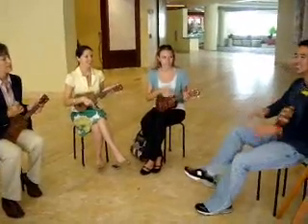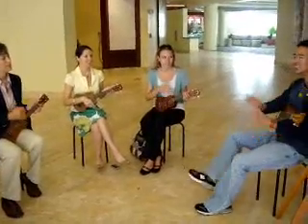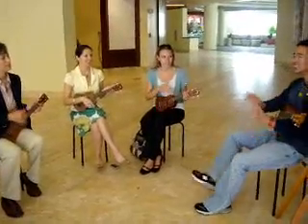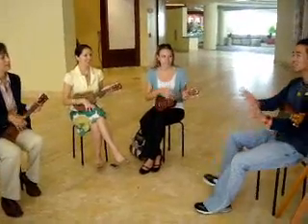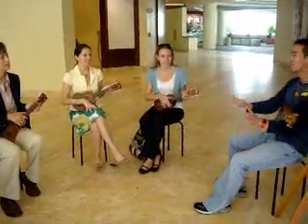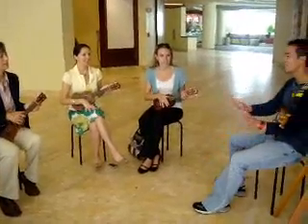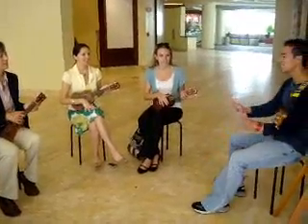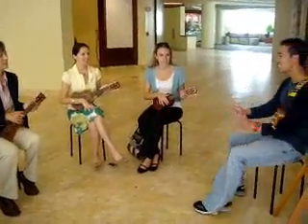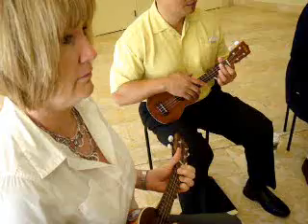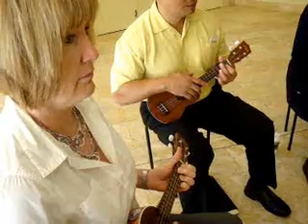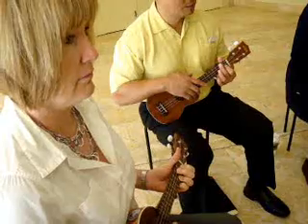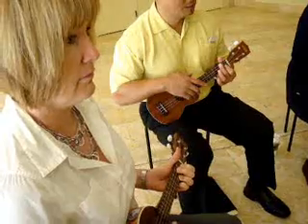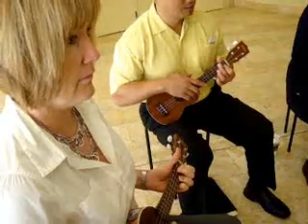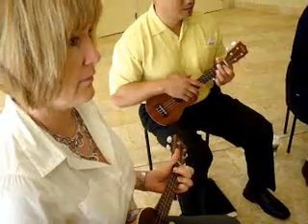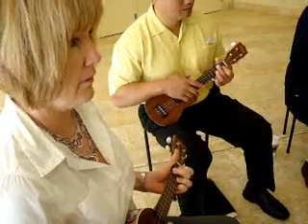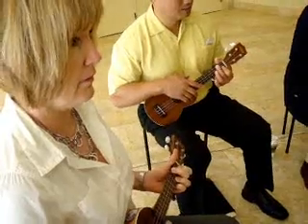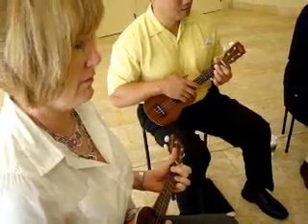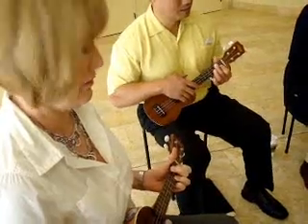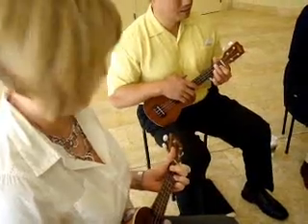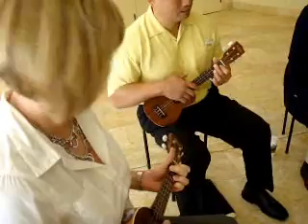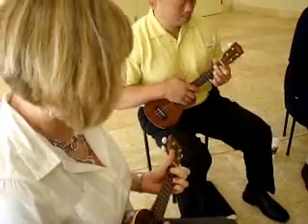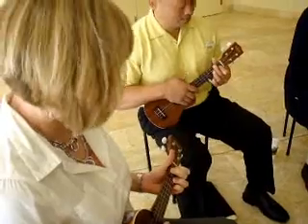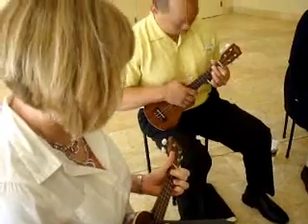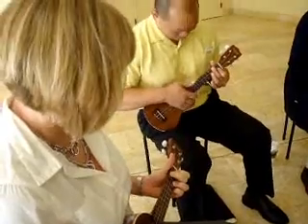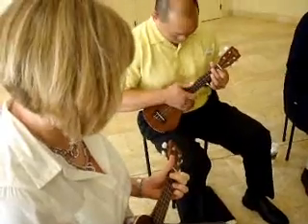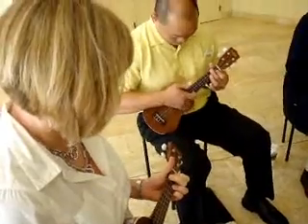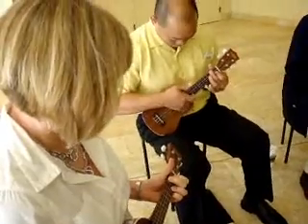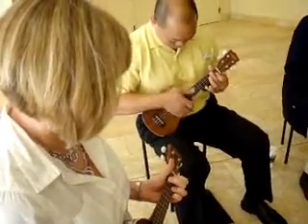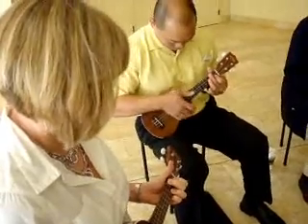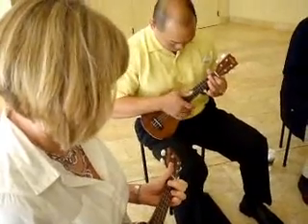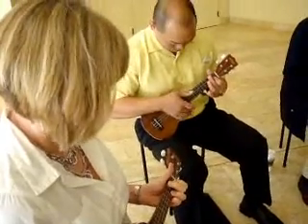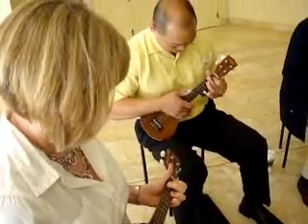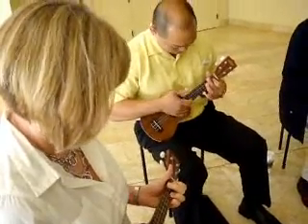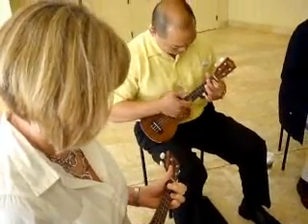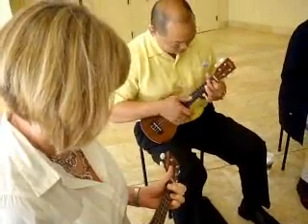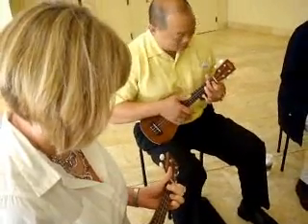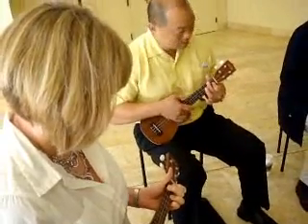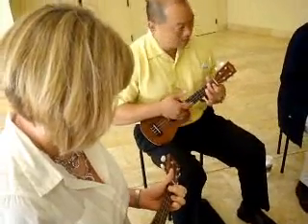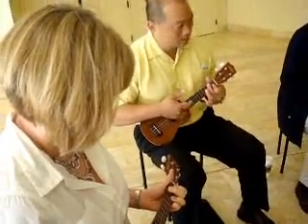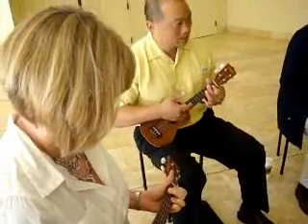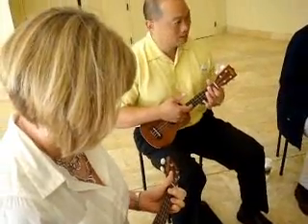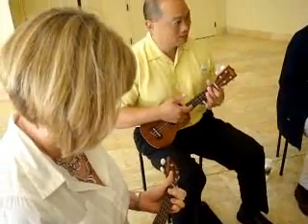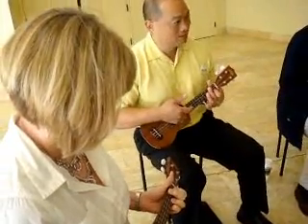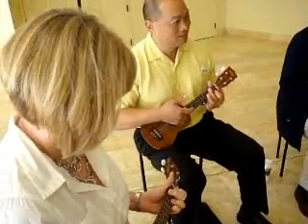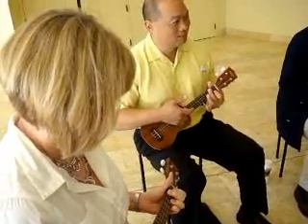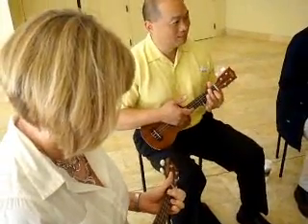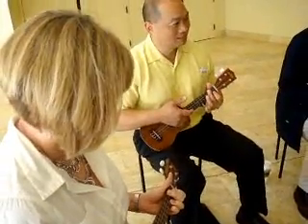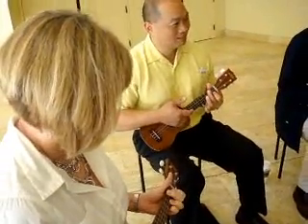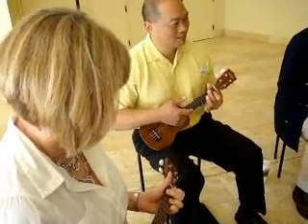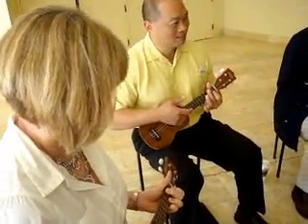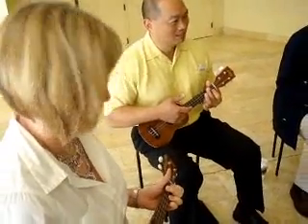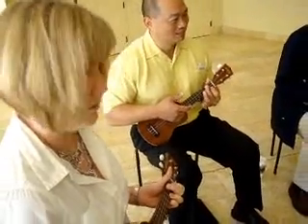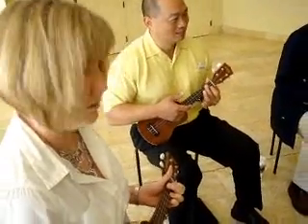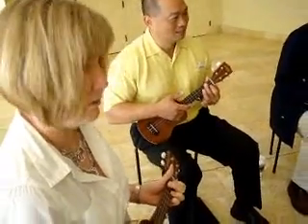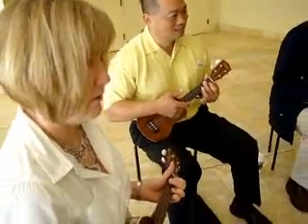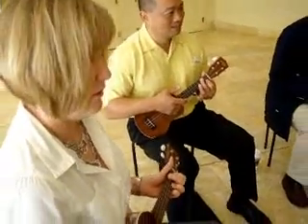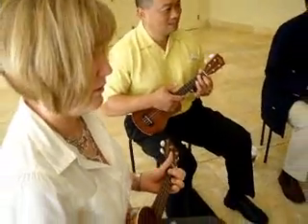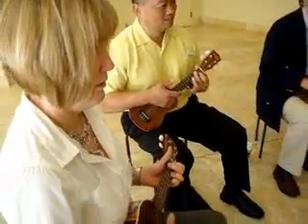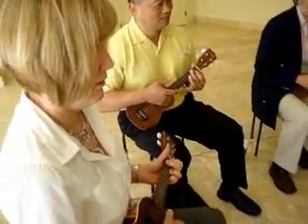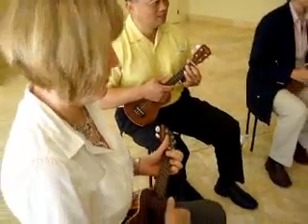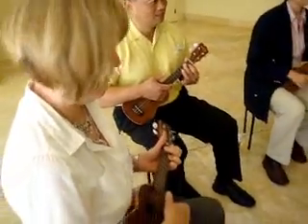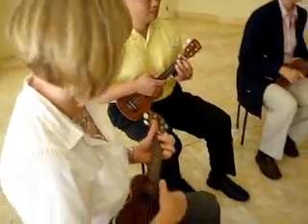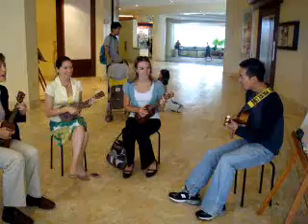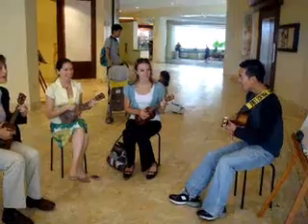So, here's your first session. Okay. So, let's try this.